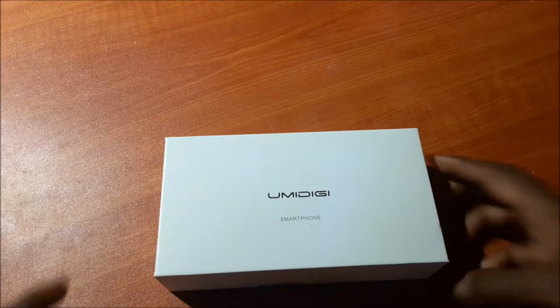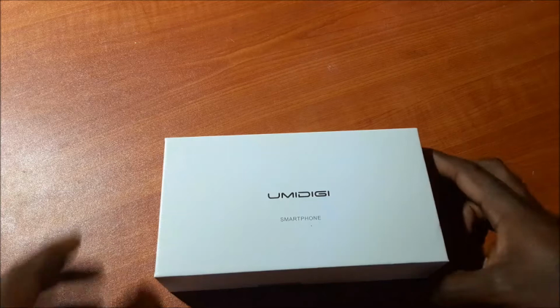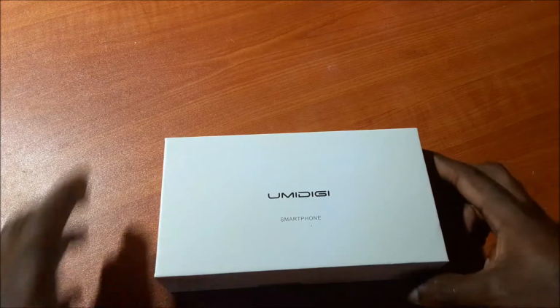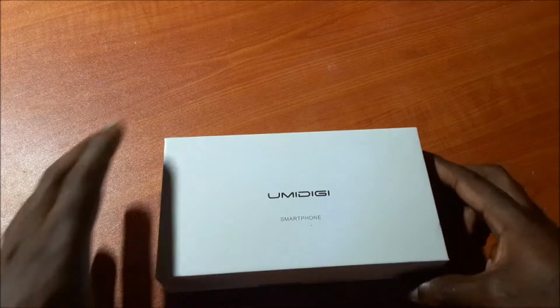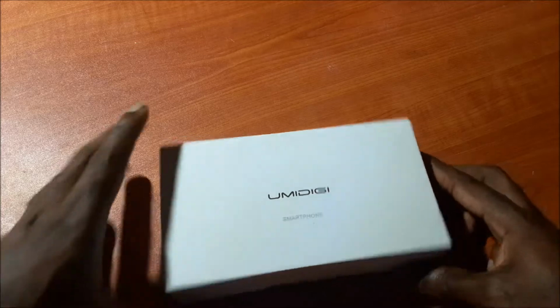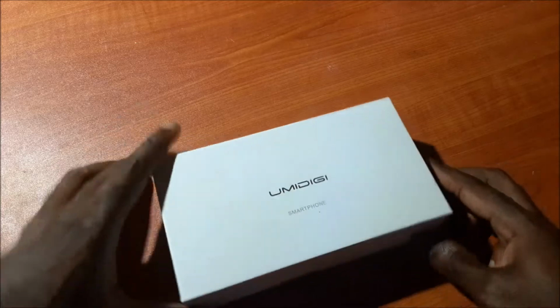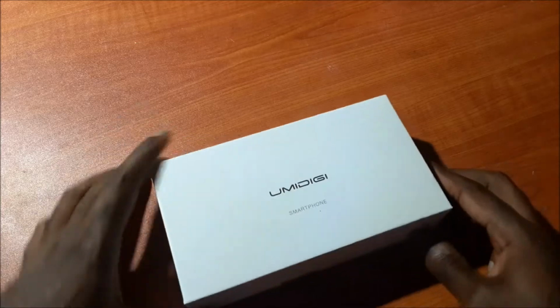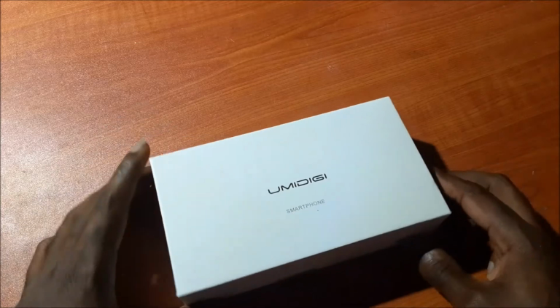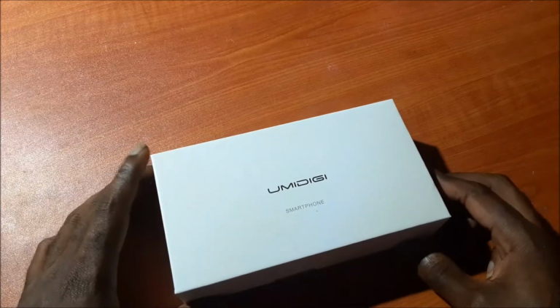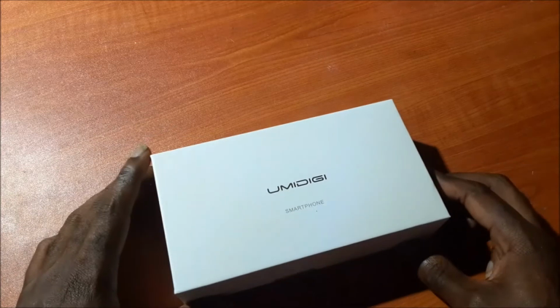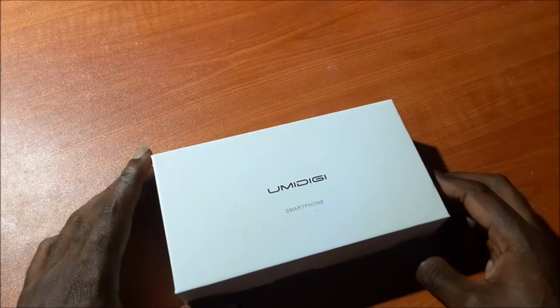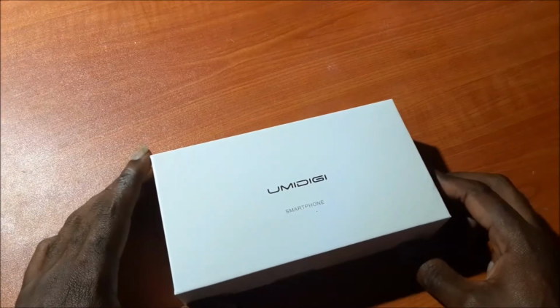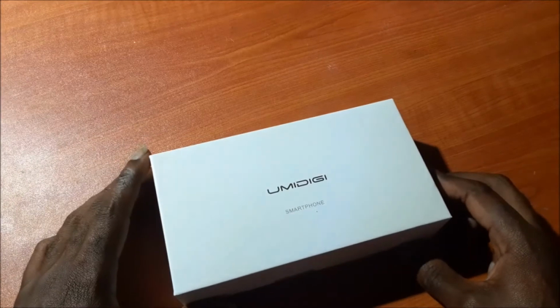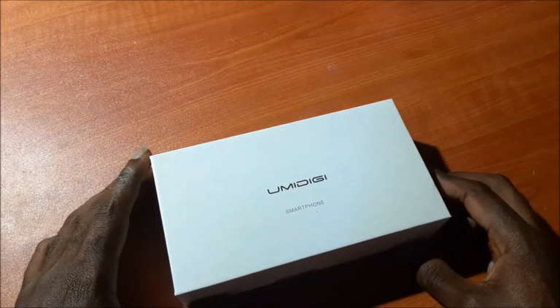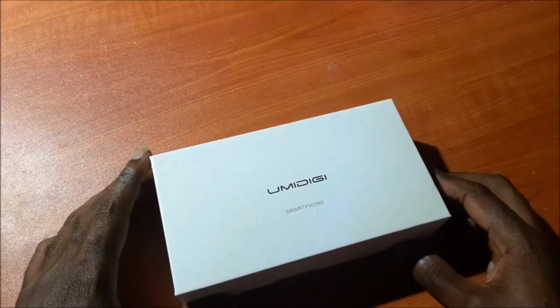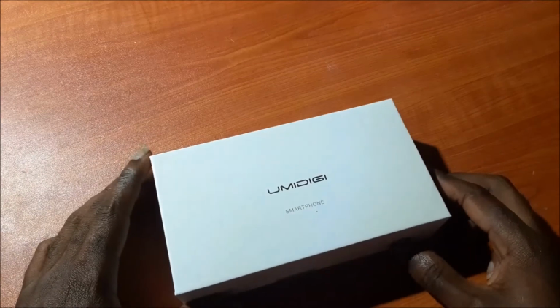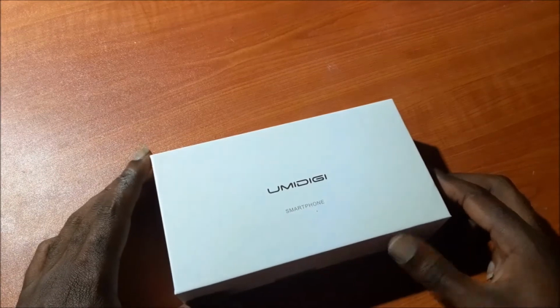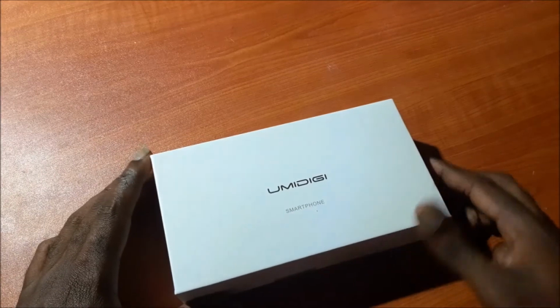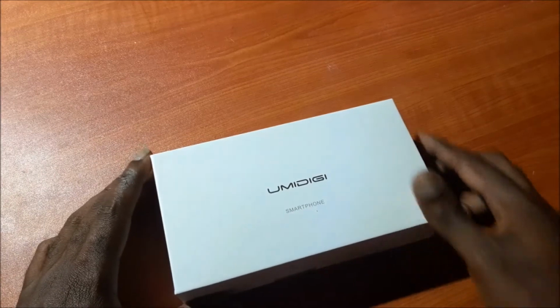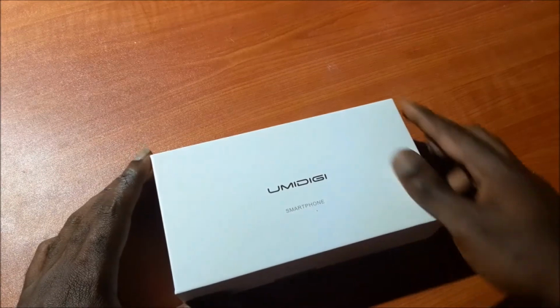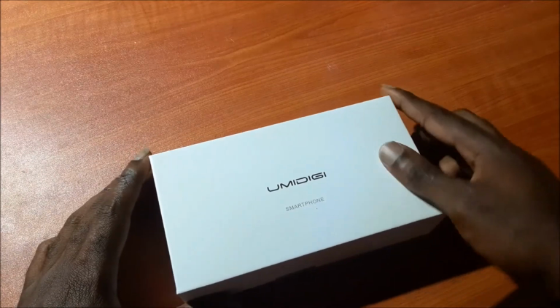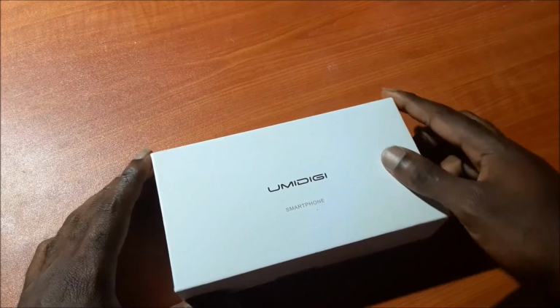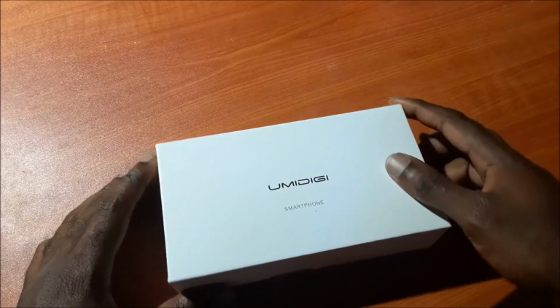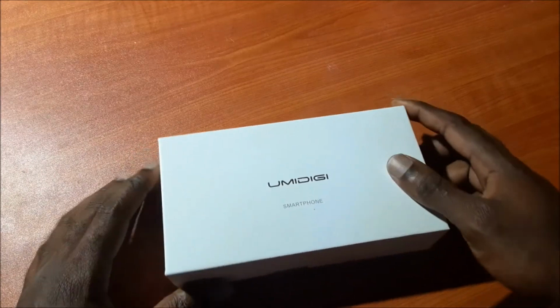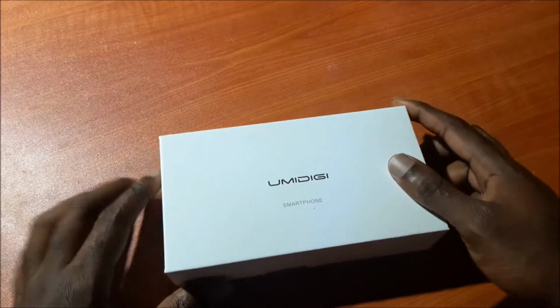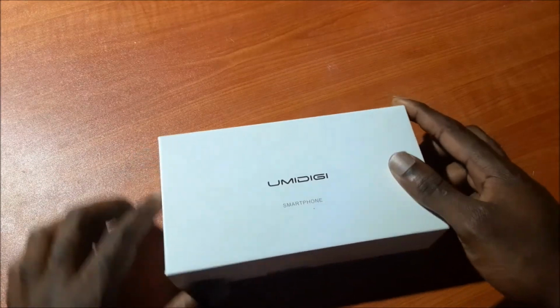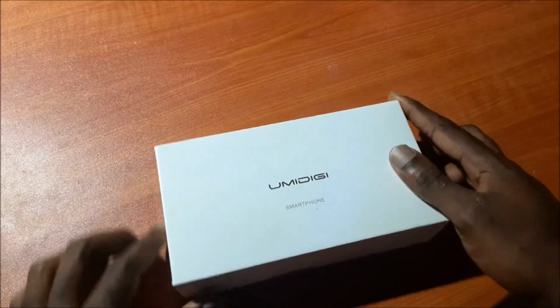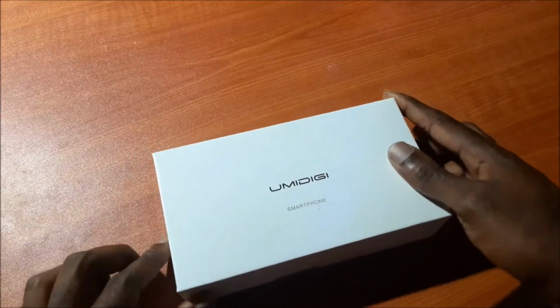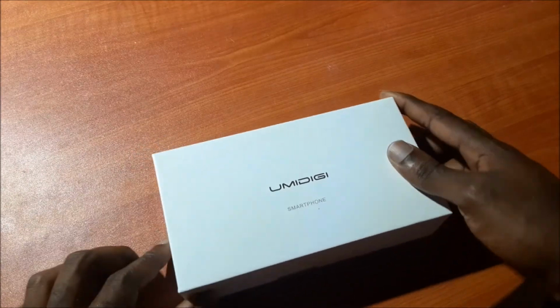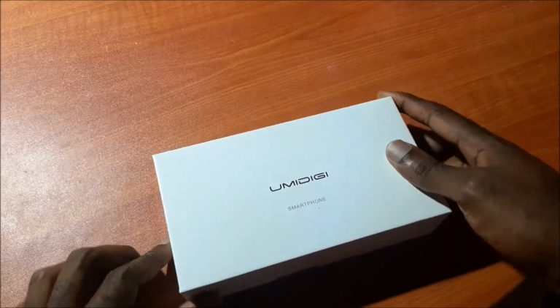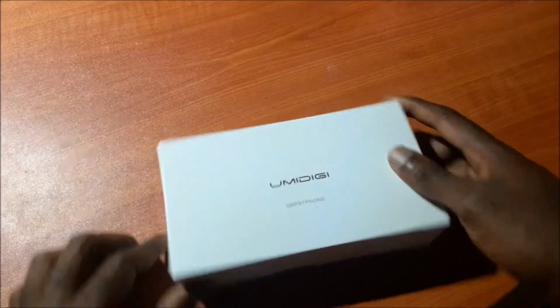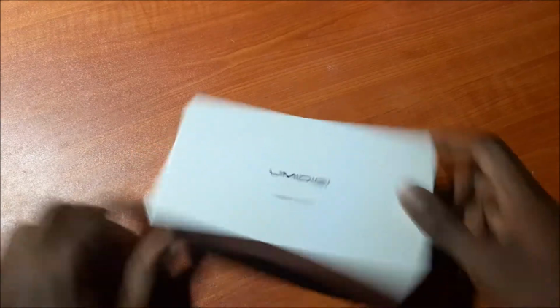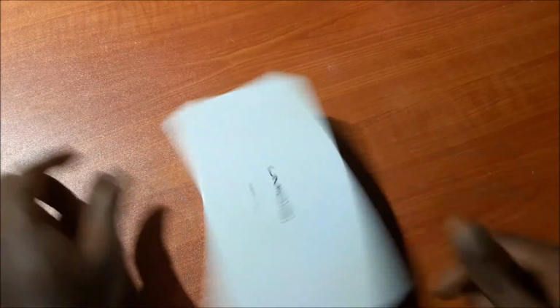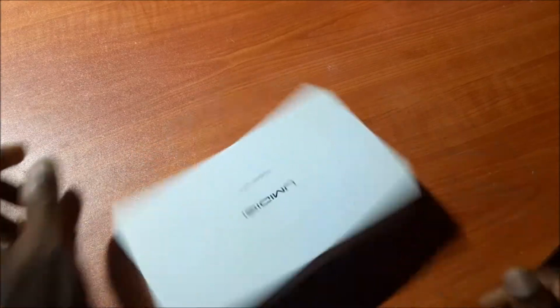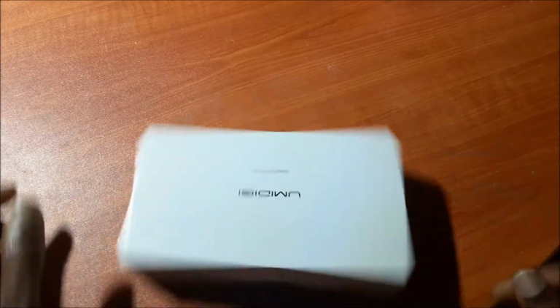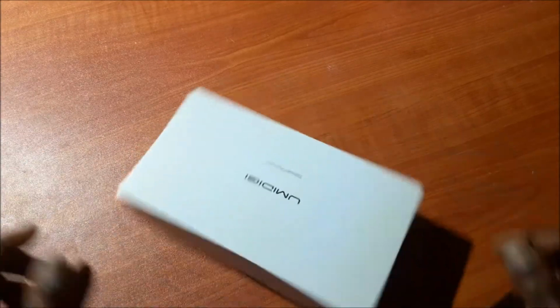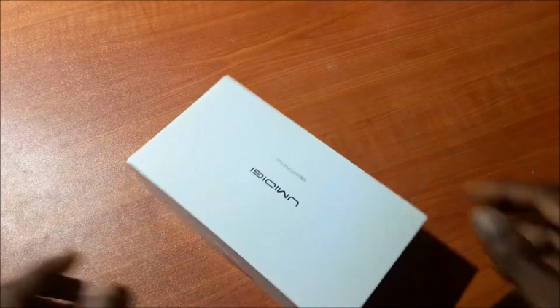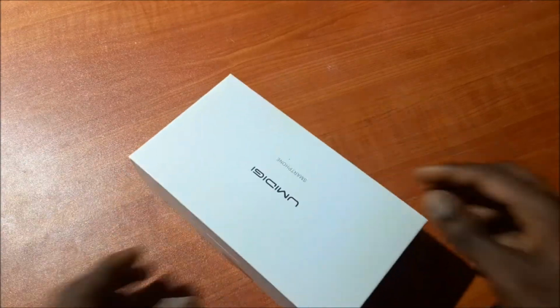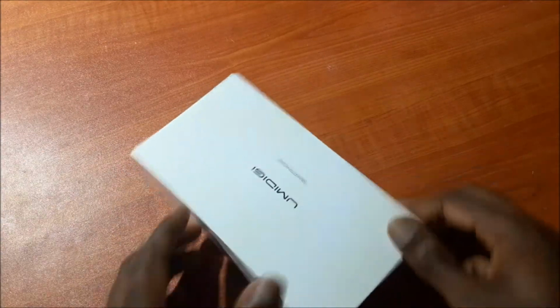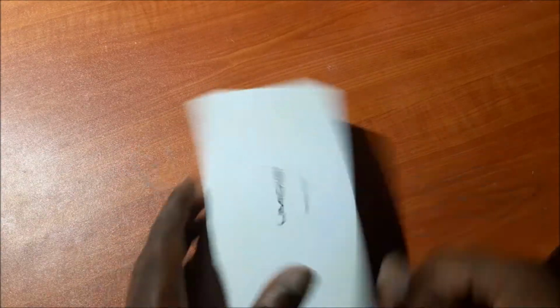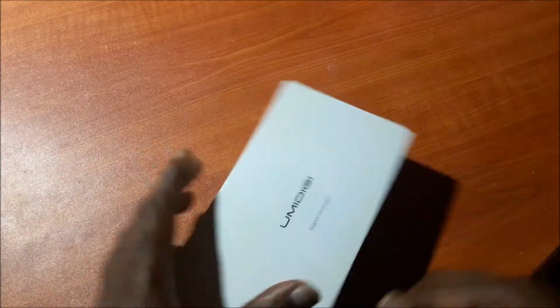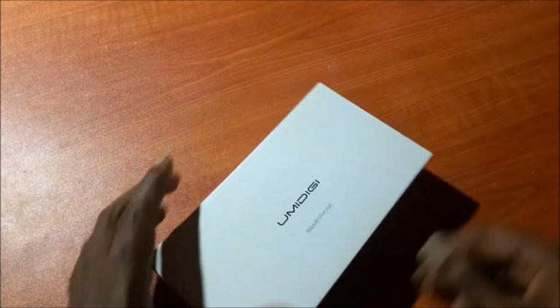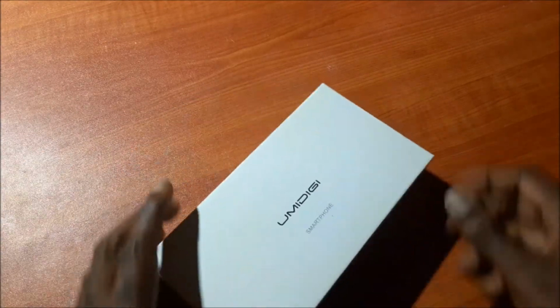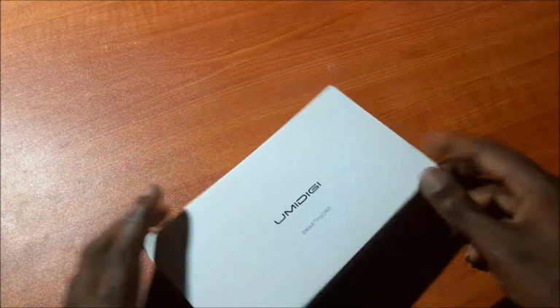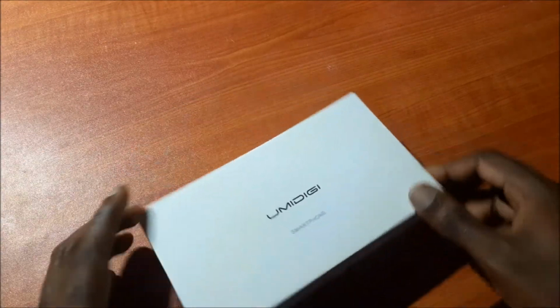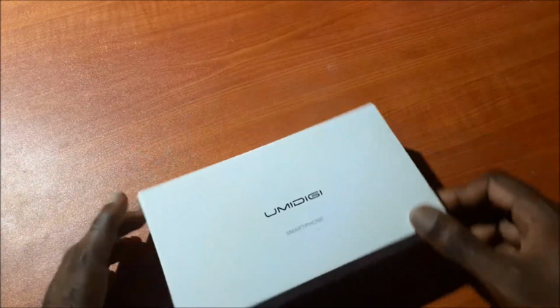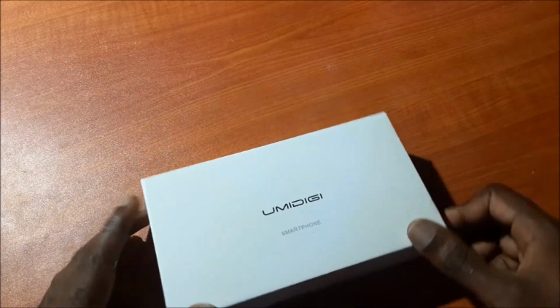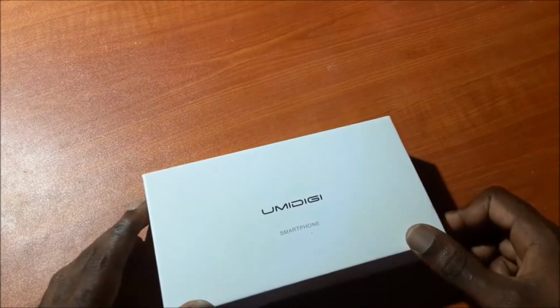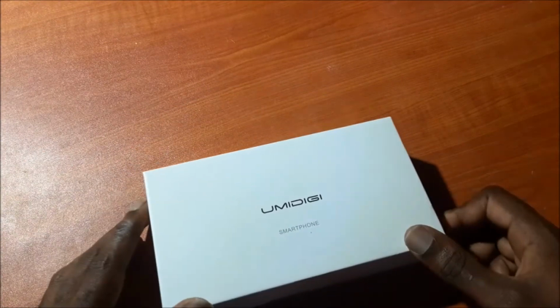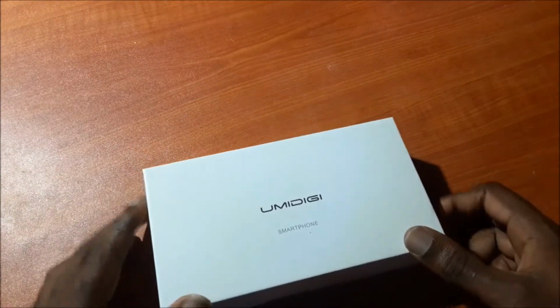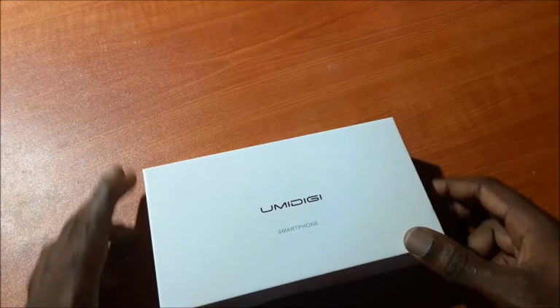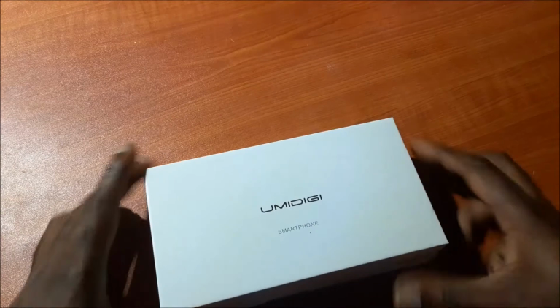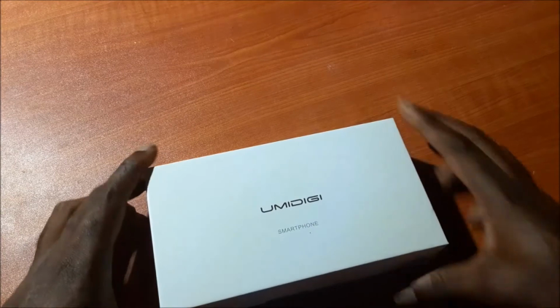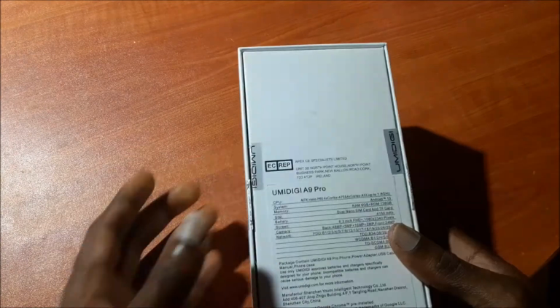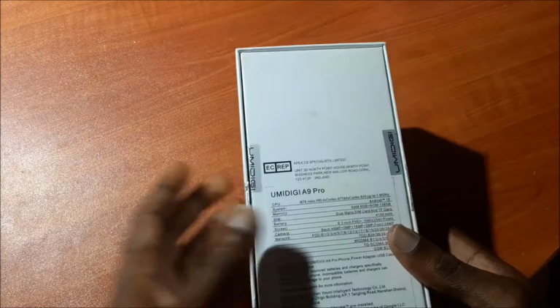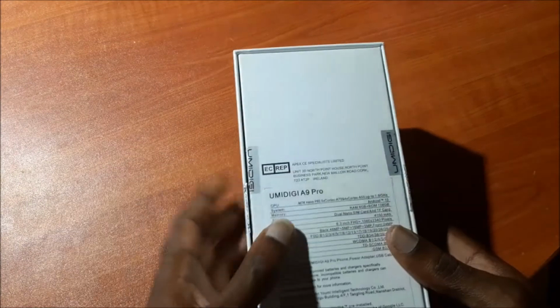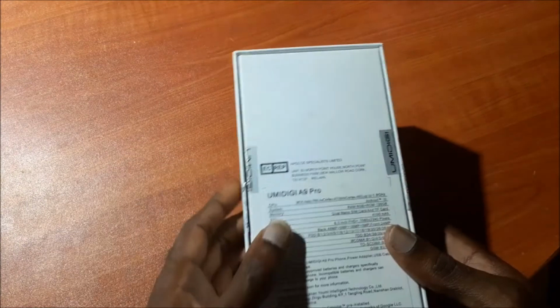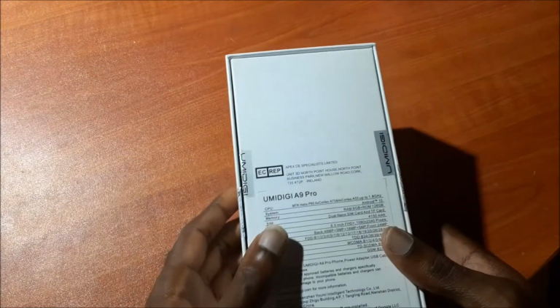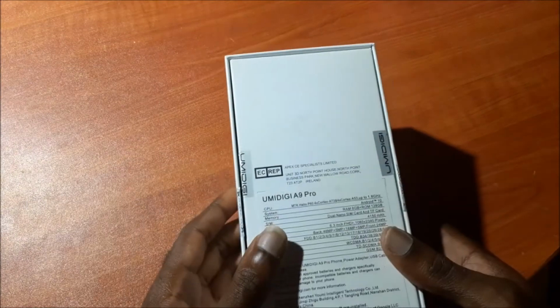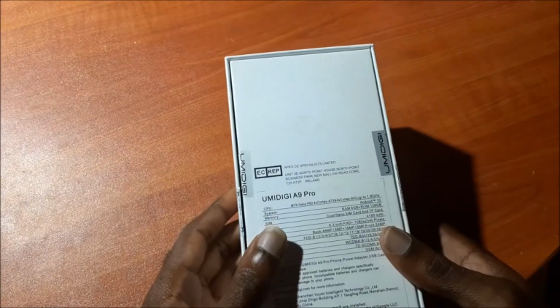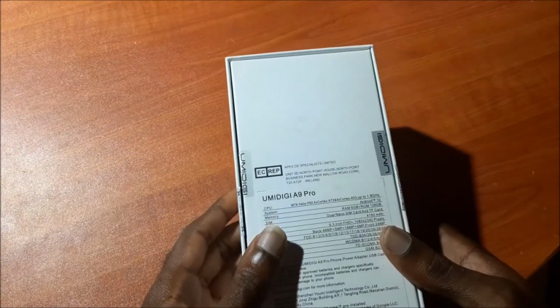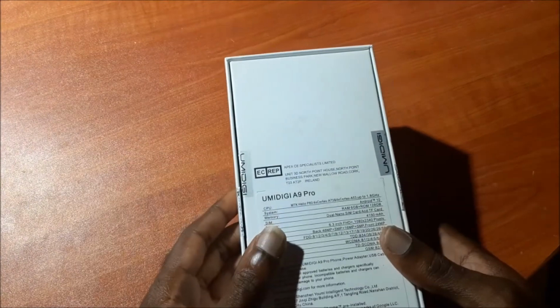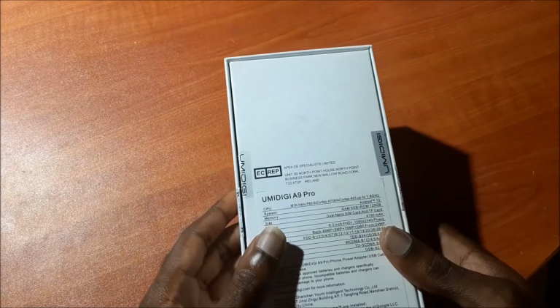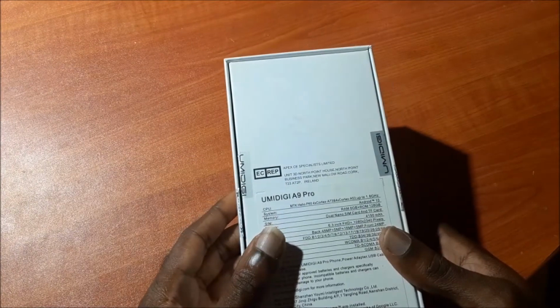Hi guys, Lens here. In this video, we will be reviewing this smartphone. It's the UMDG A90 Pro.